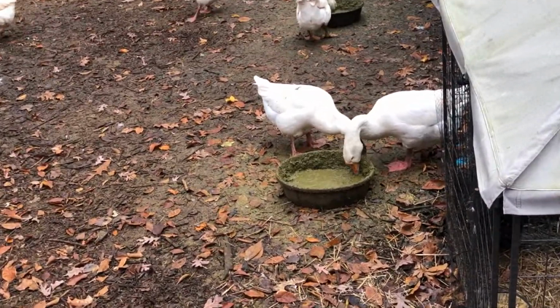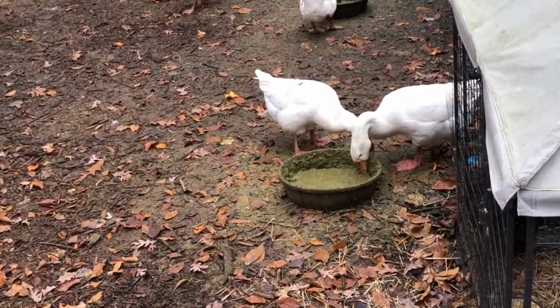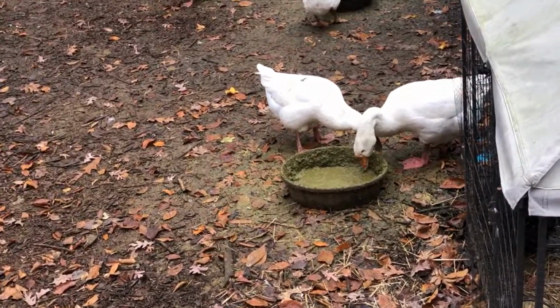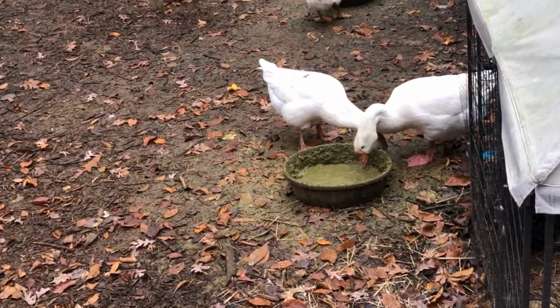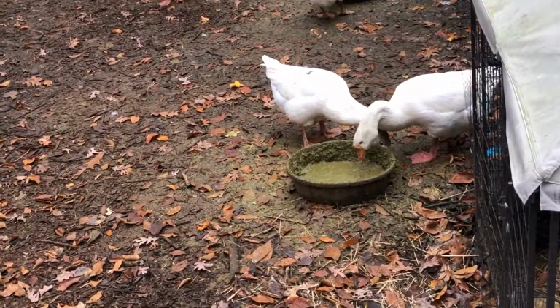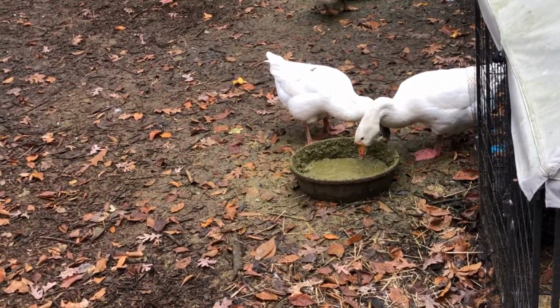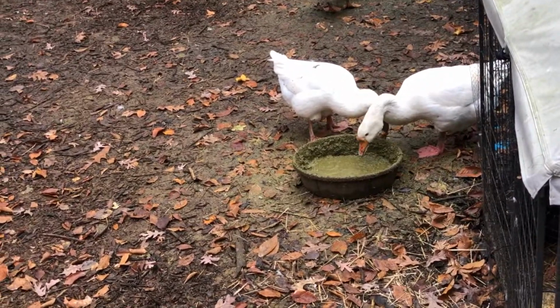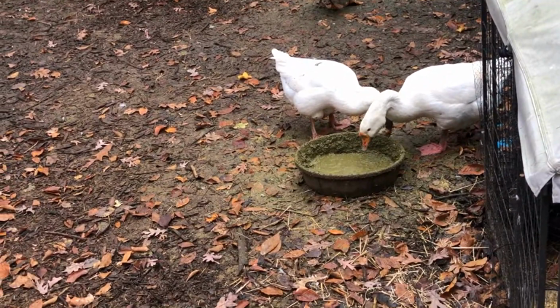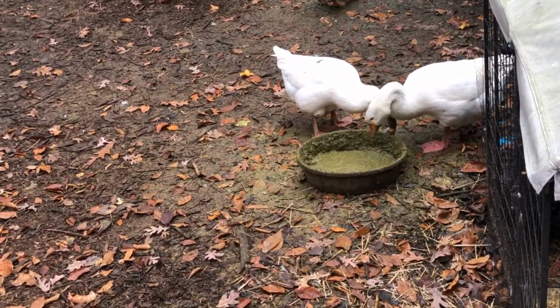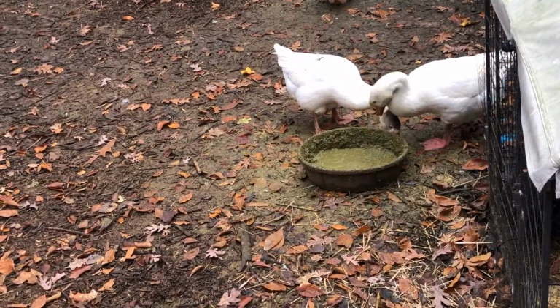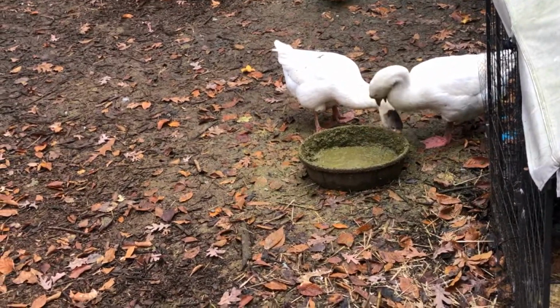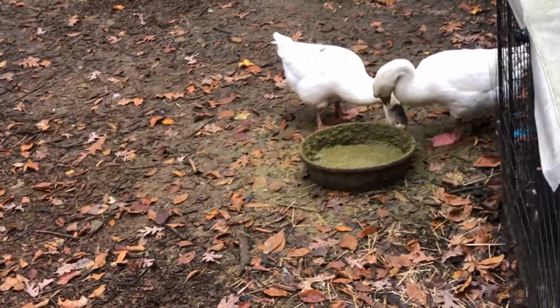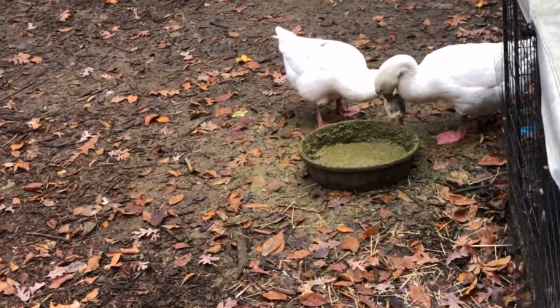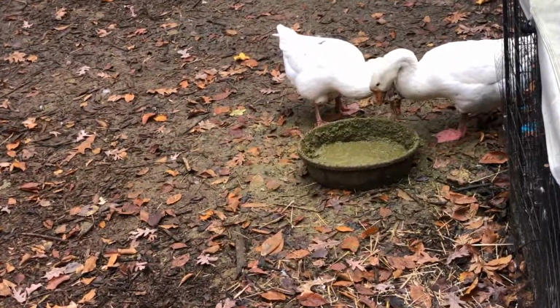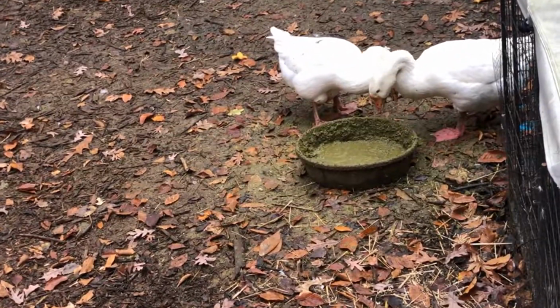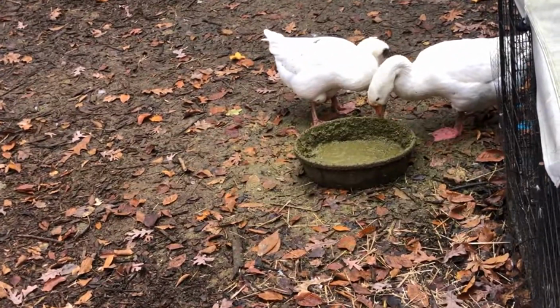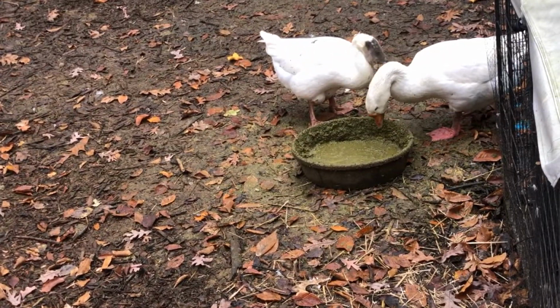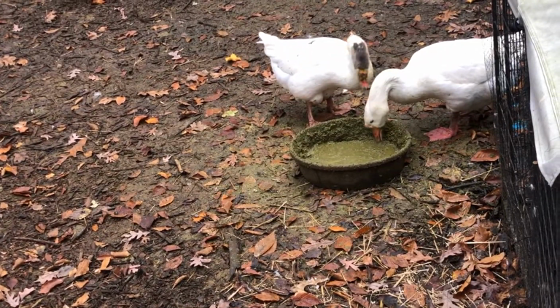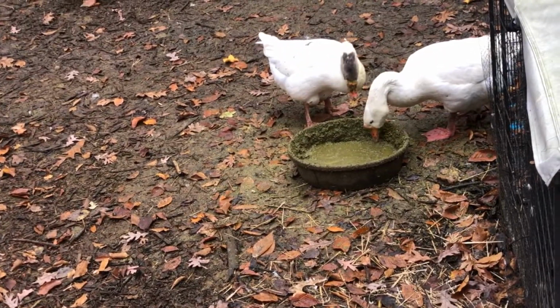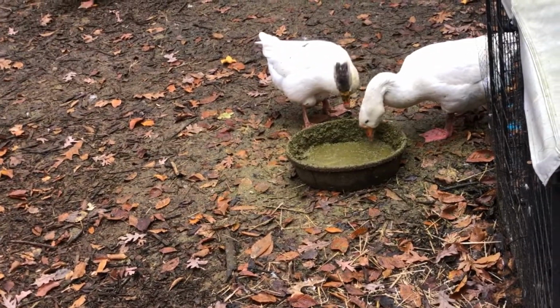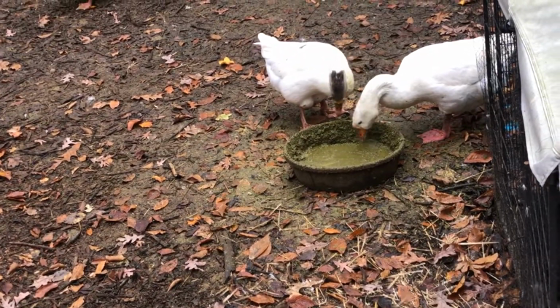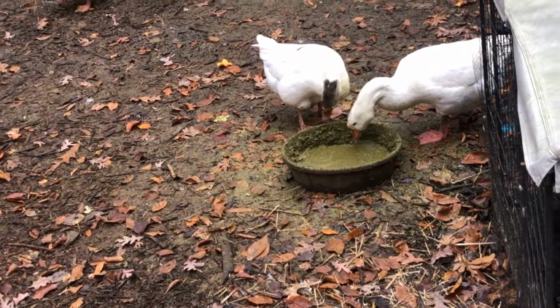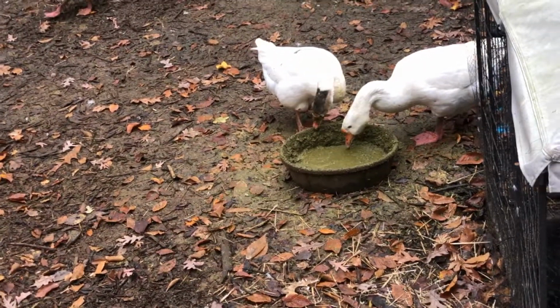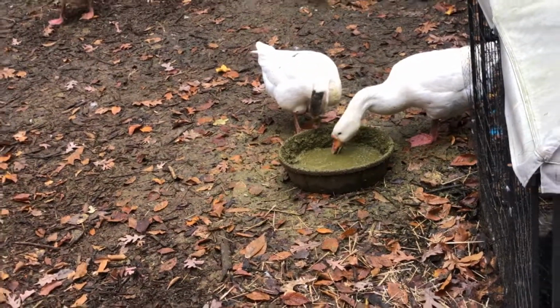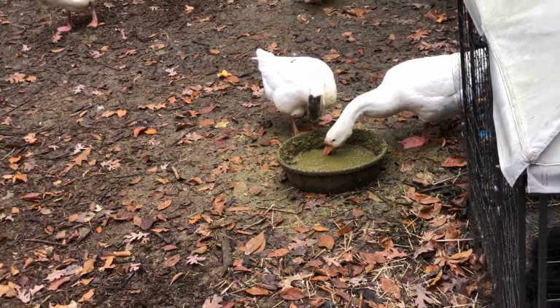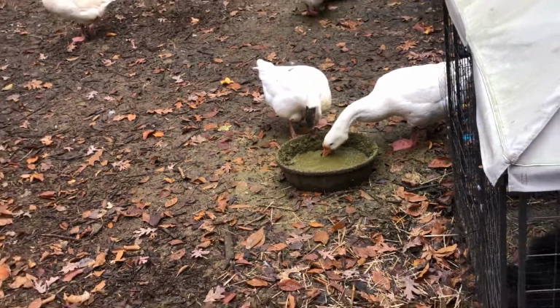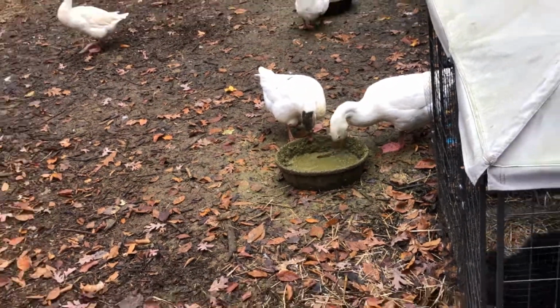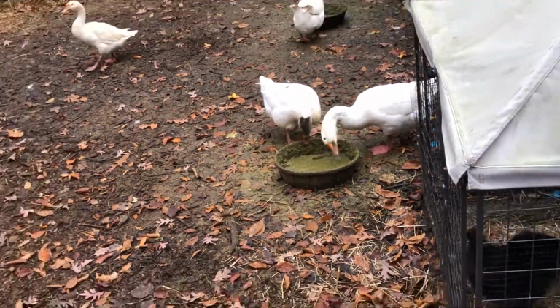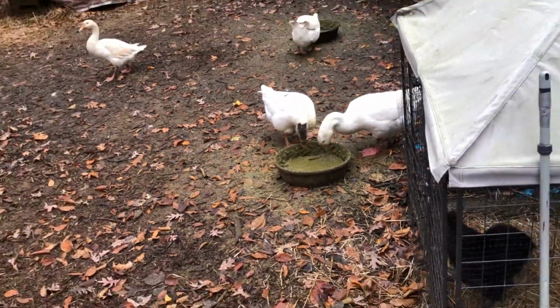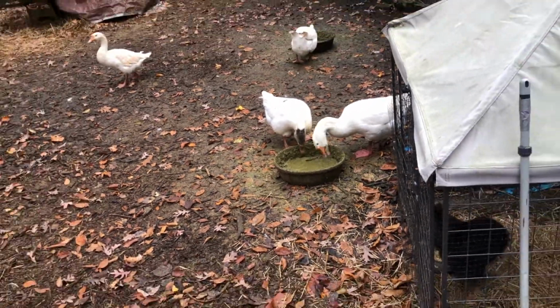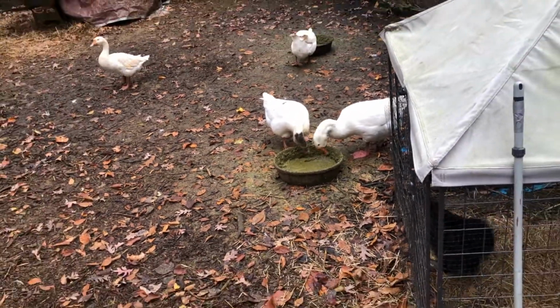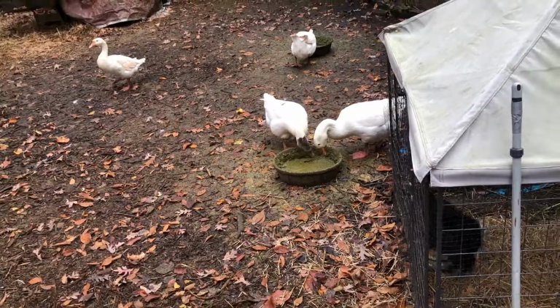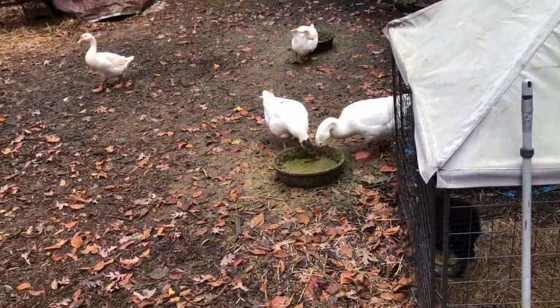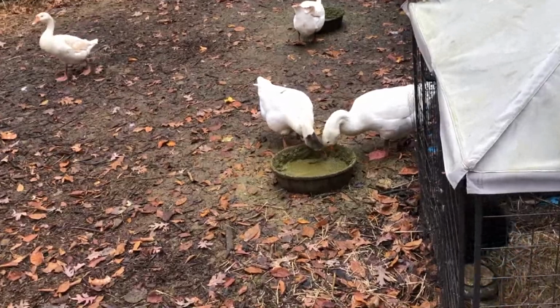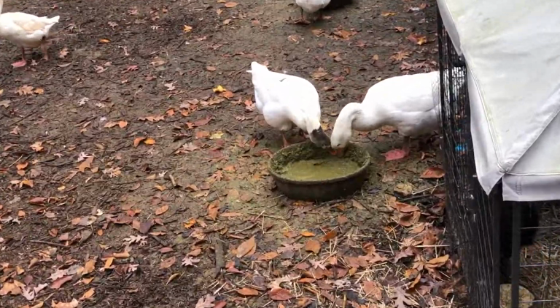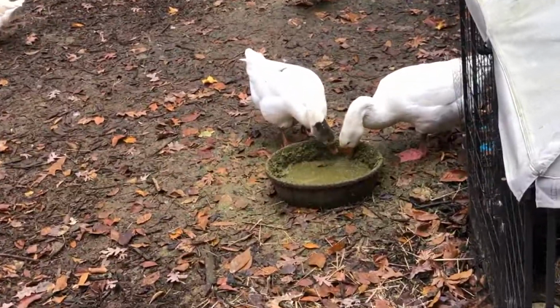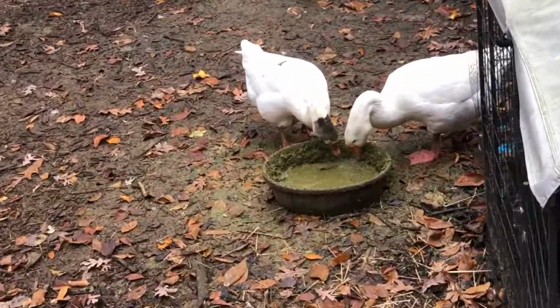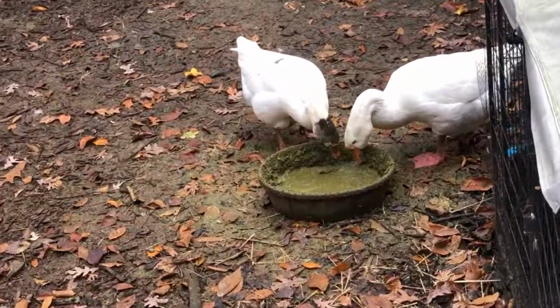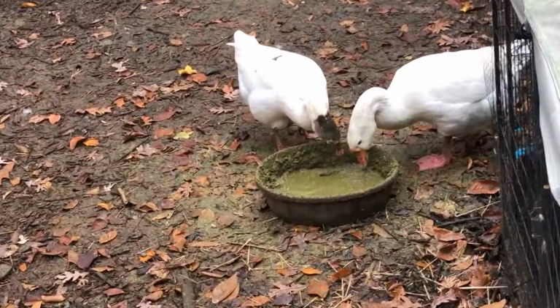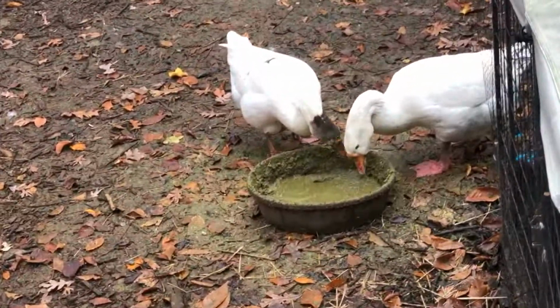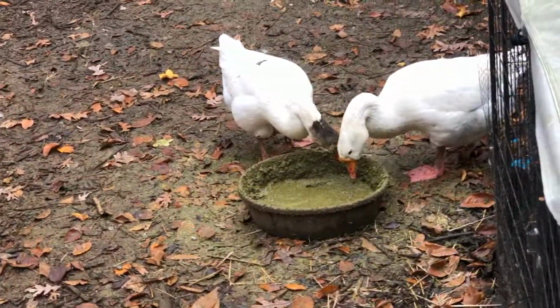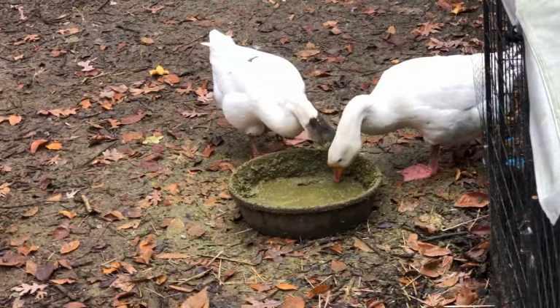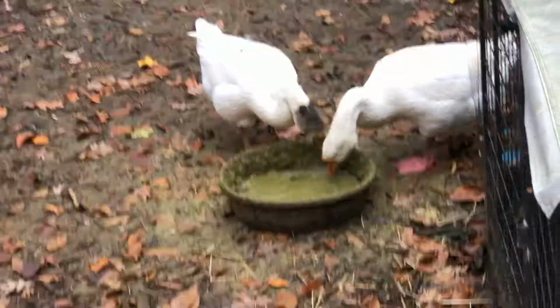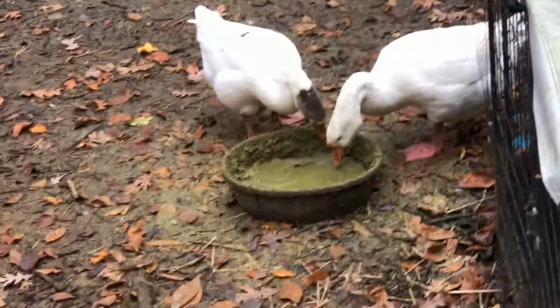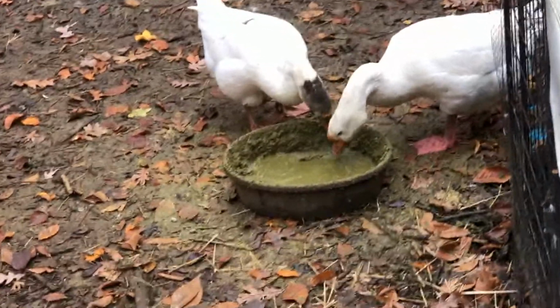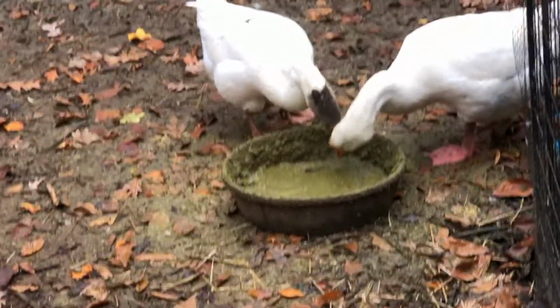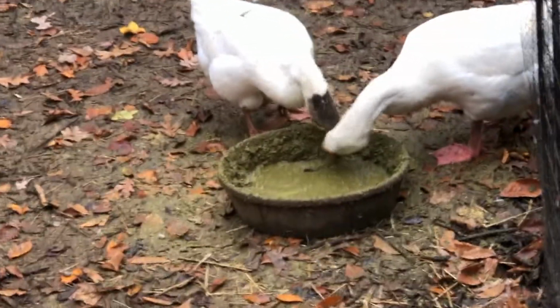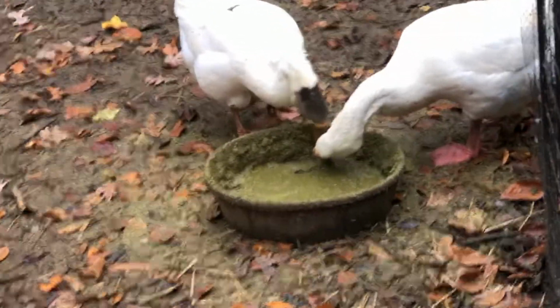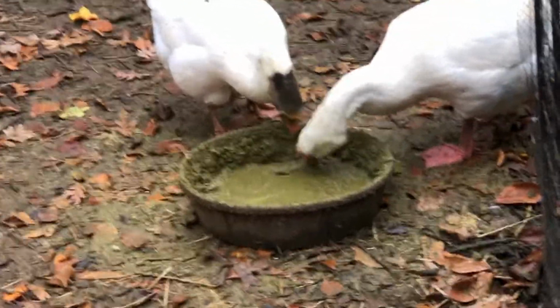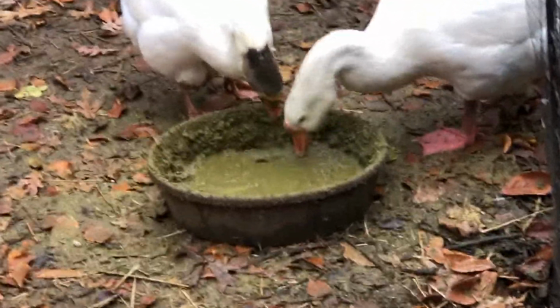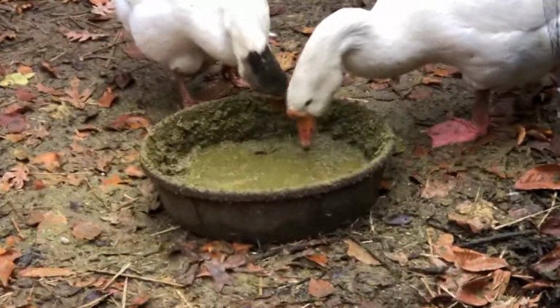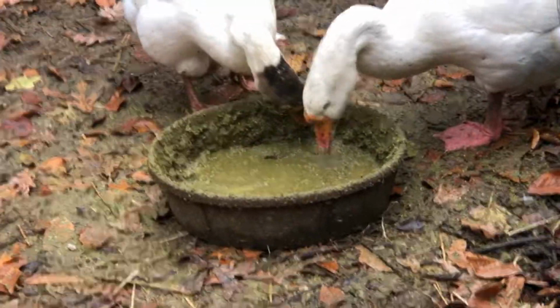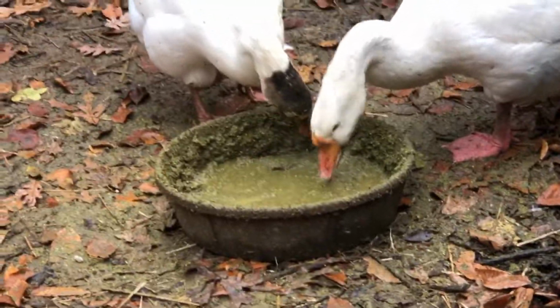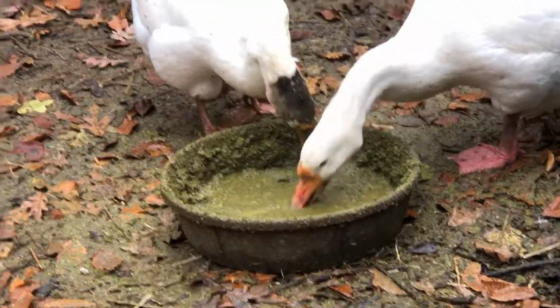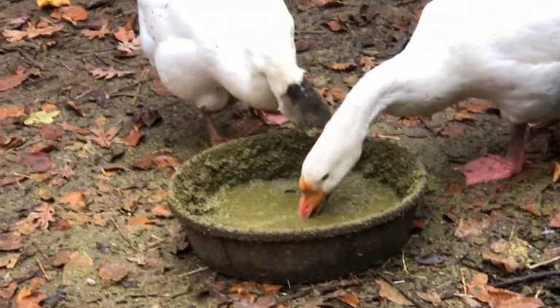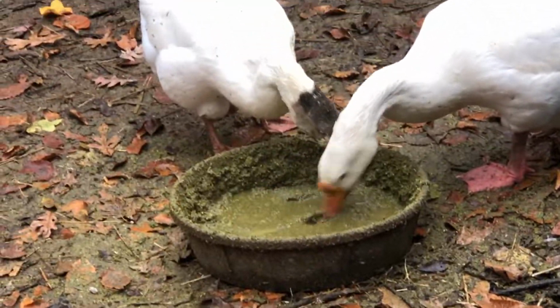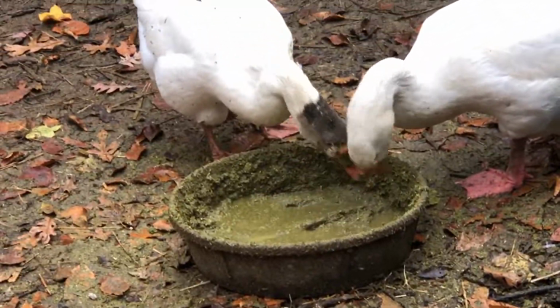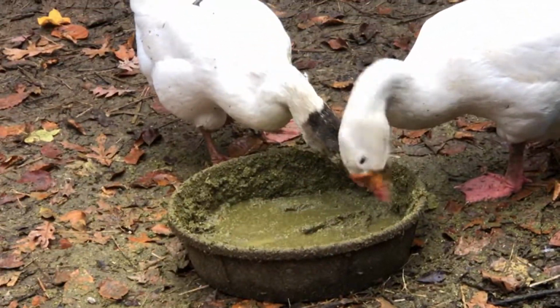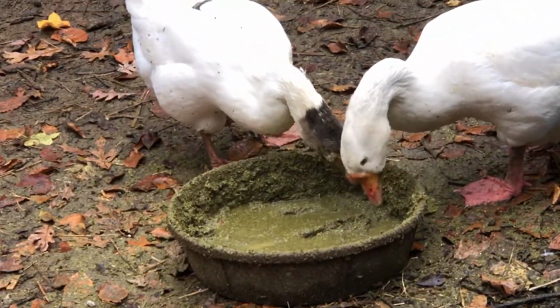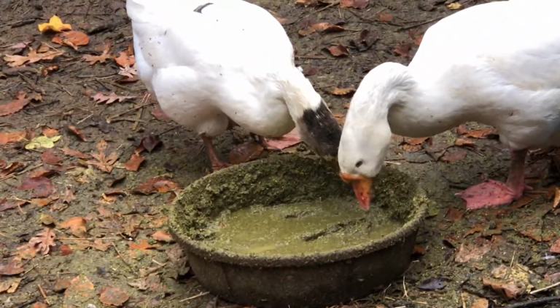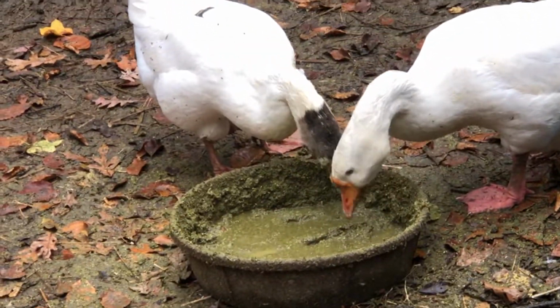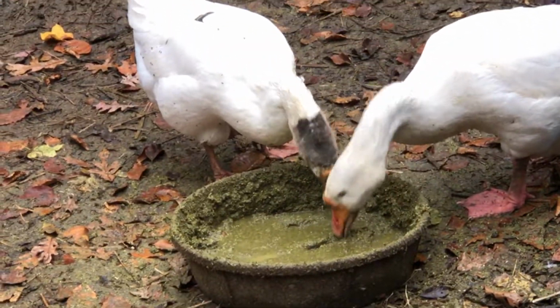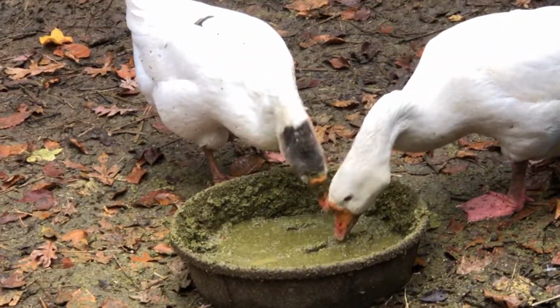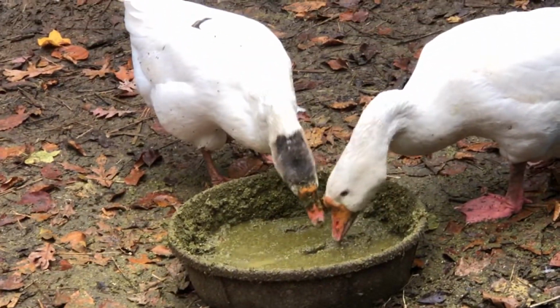Yeah, works out great. The geese definitely seem to like it.